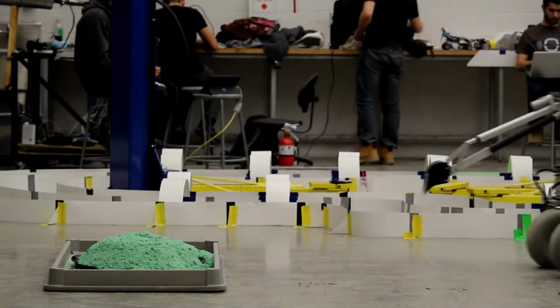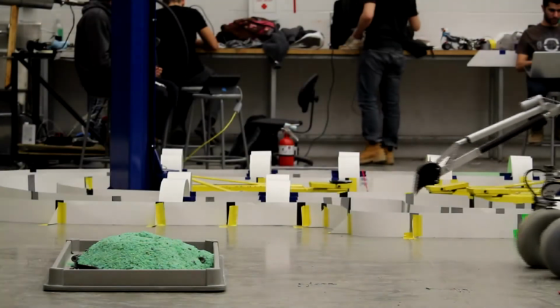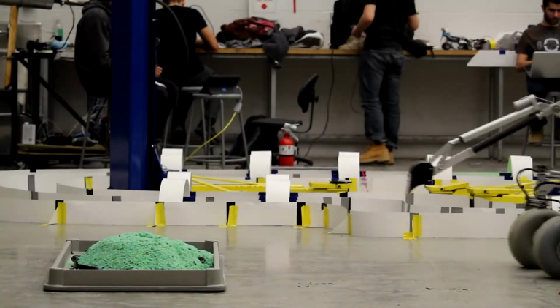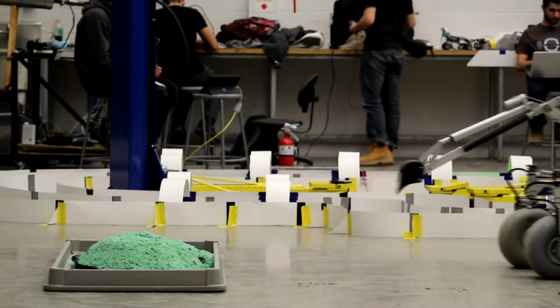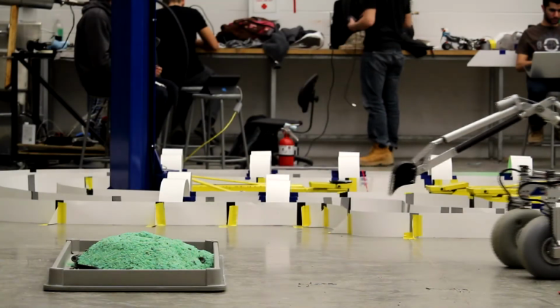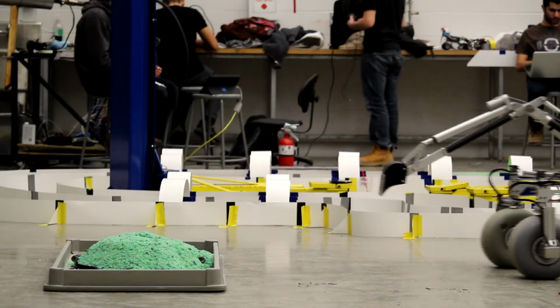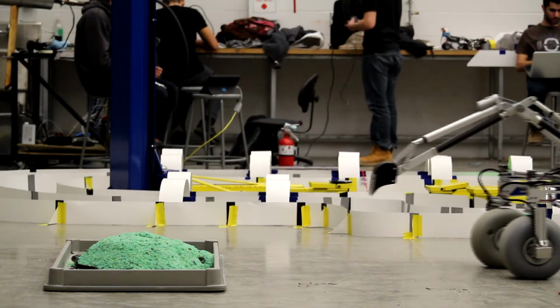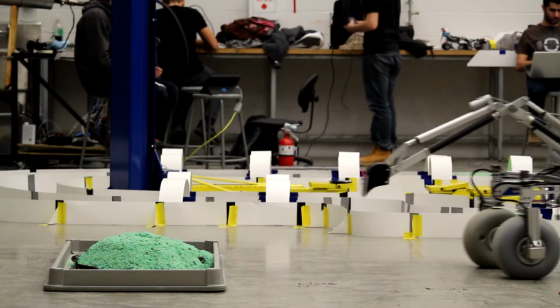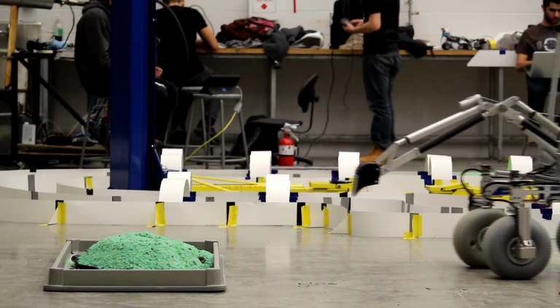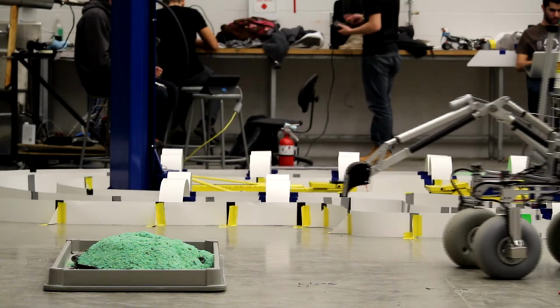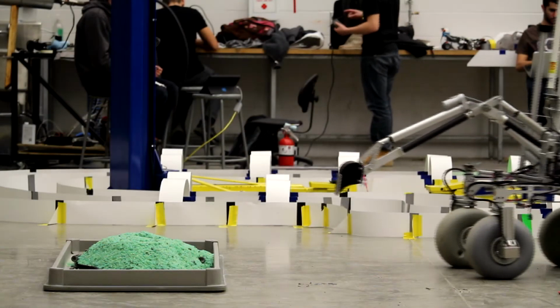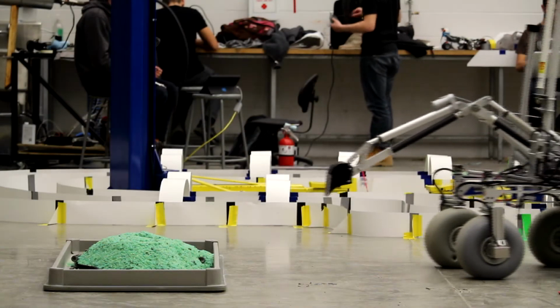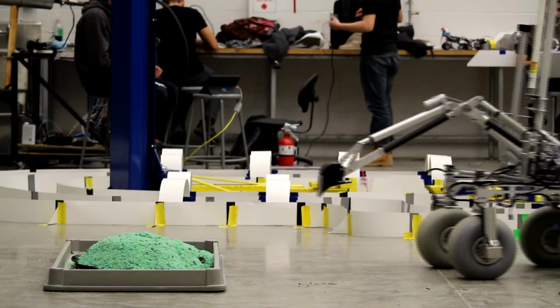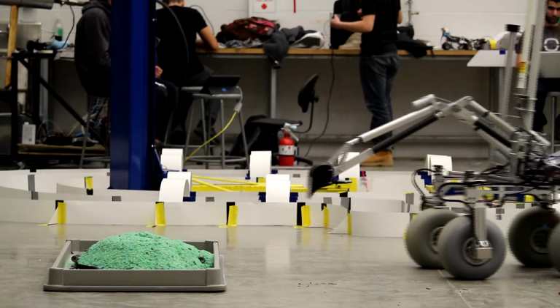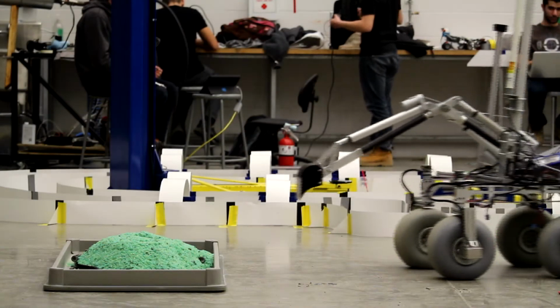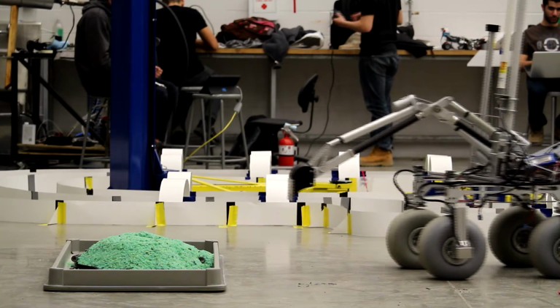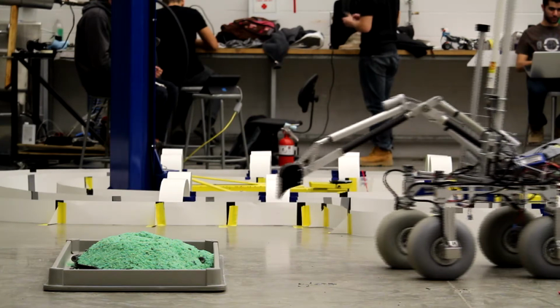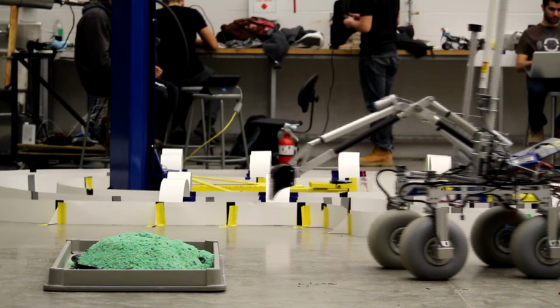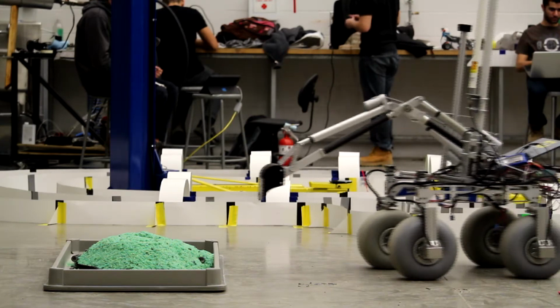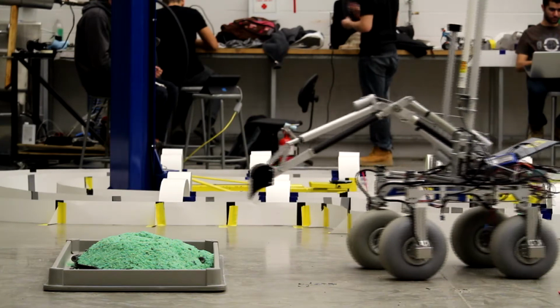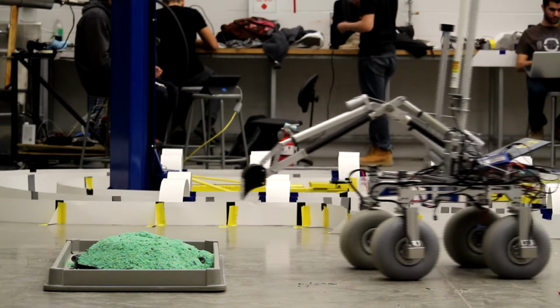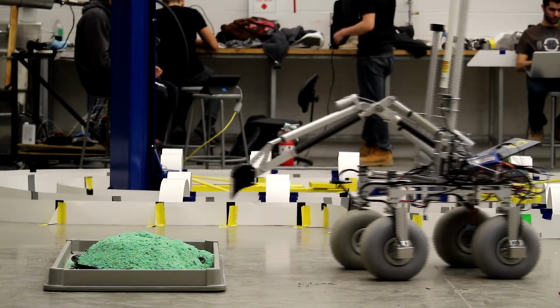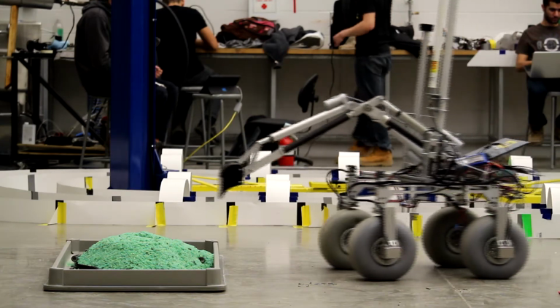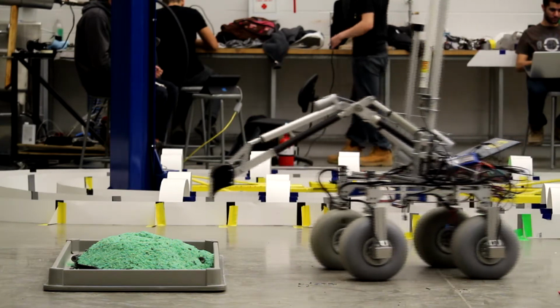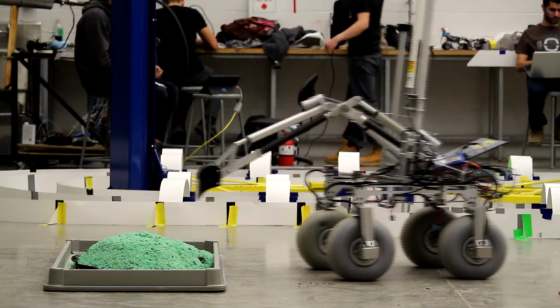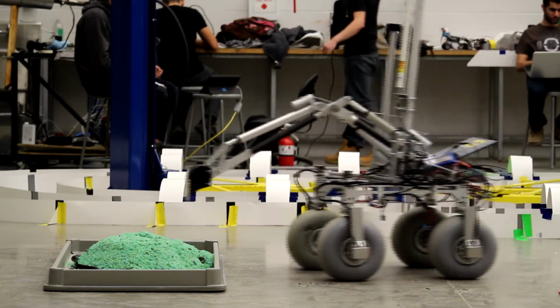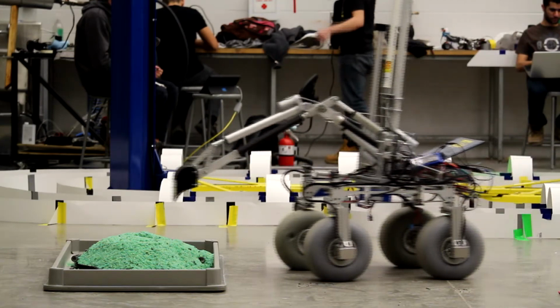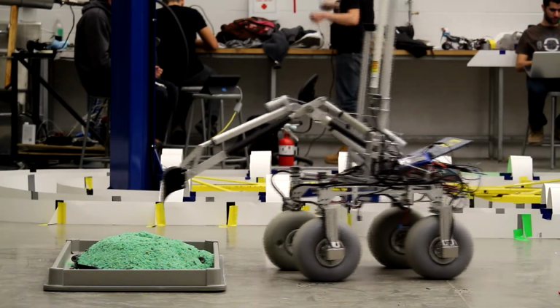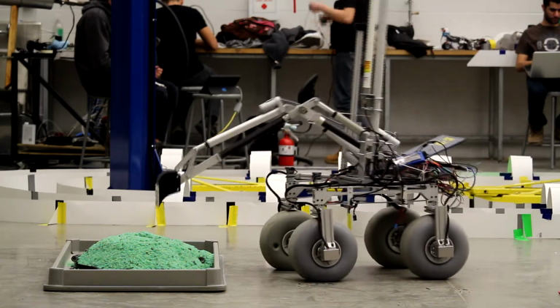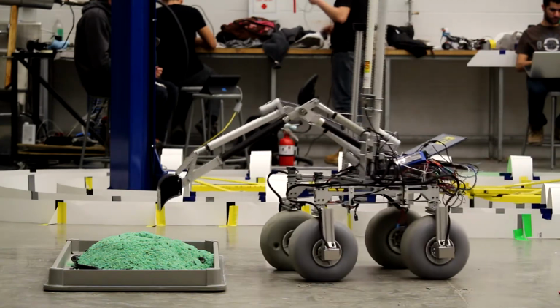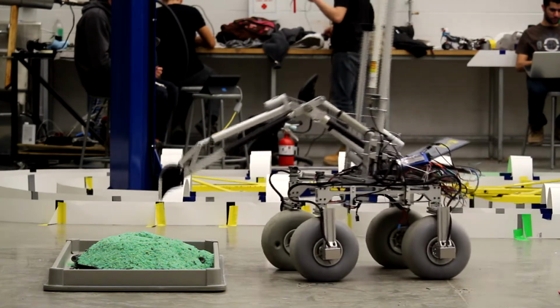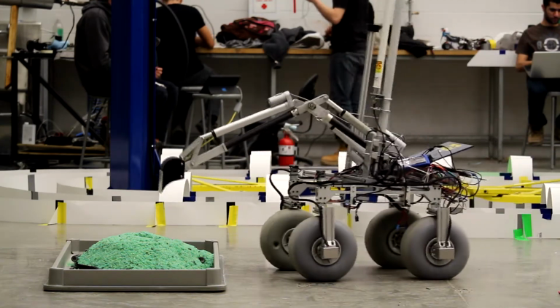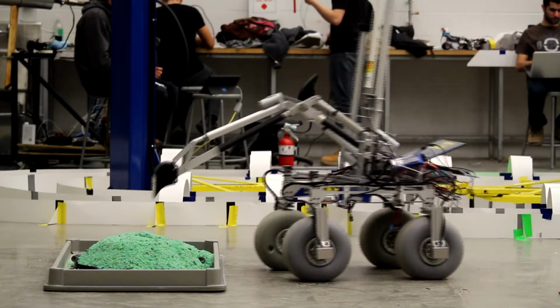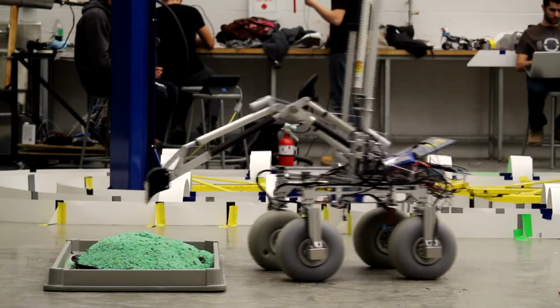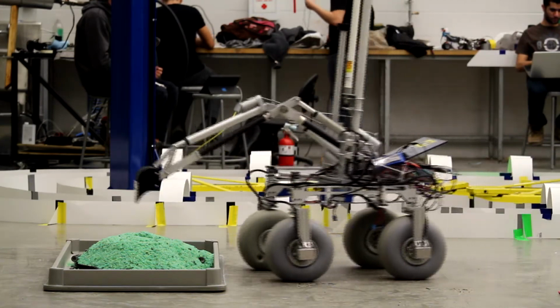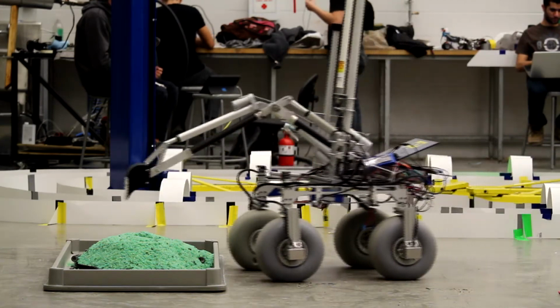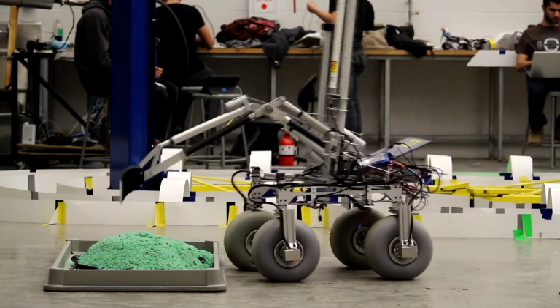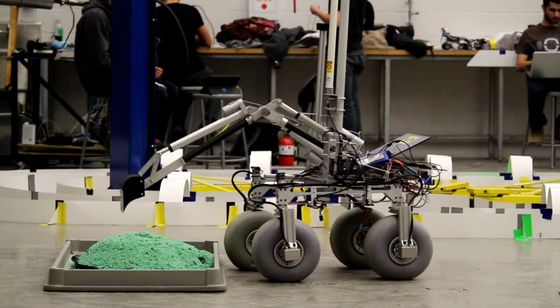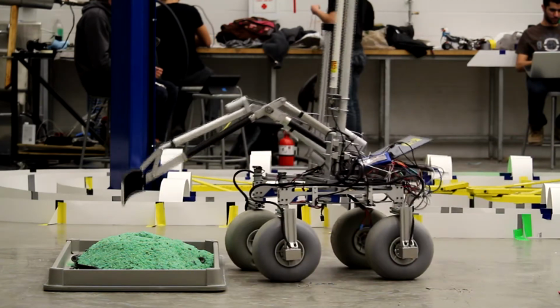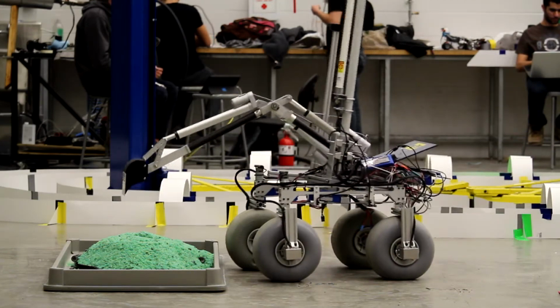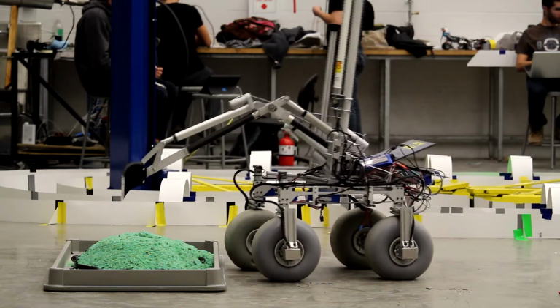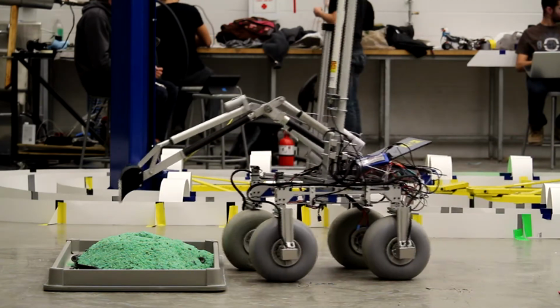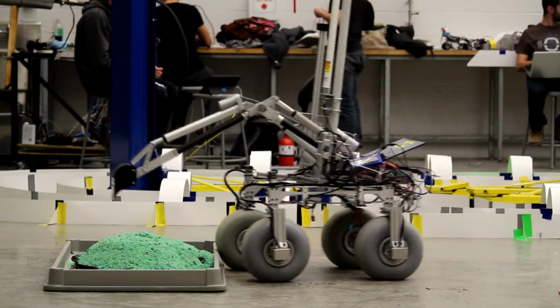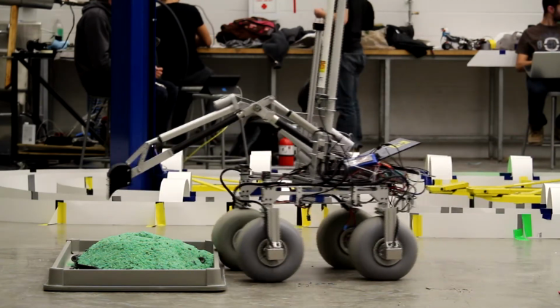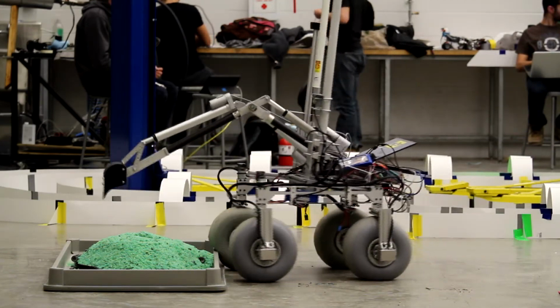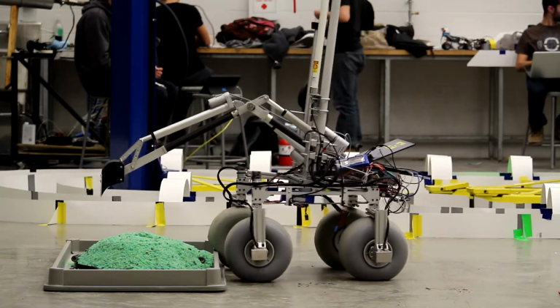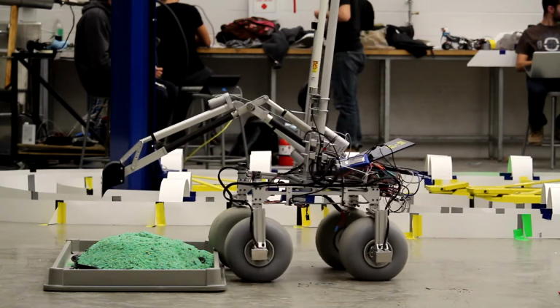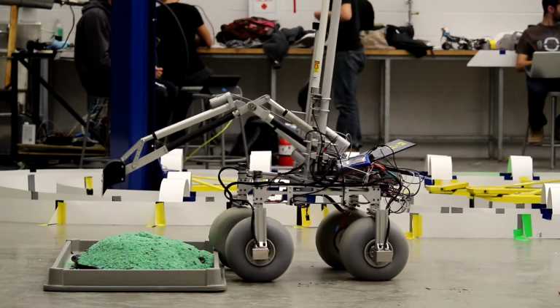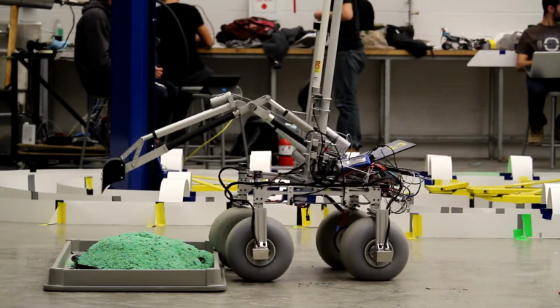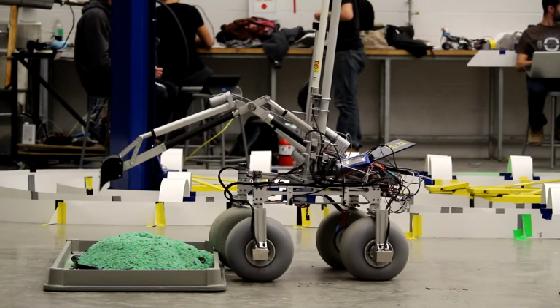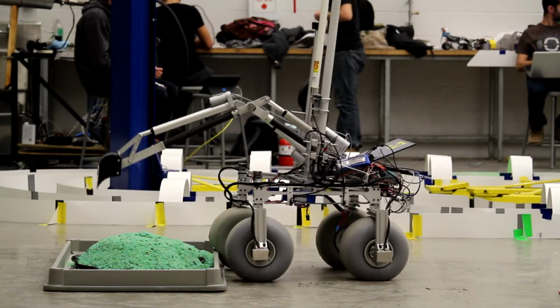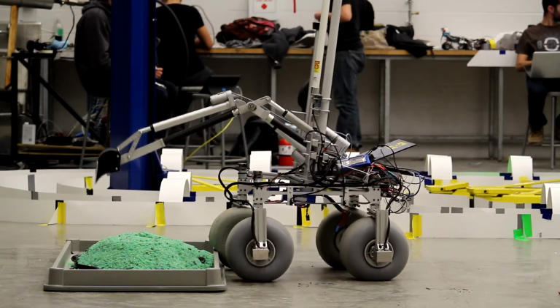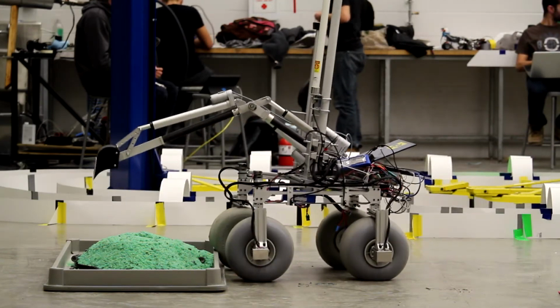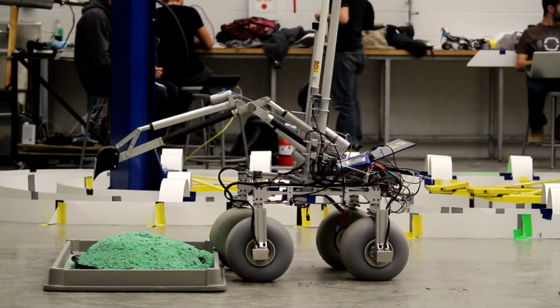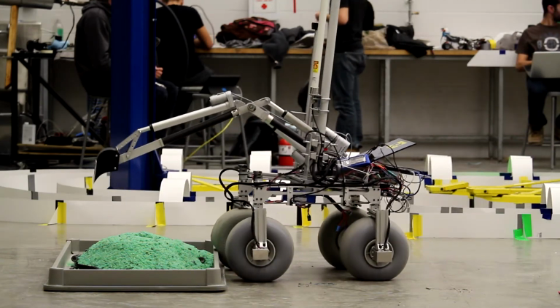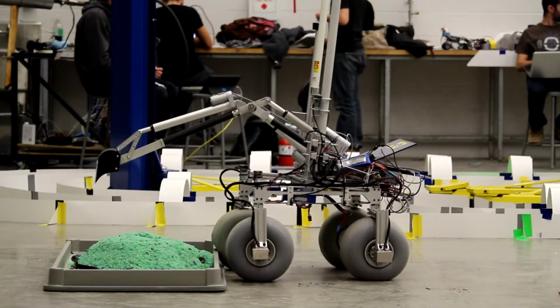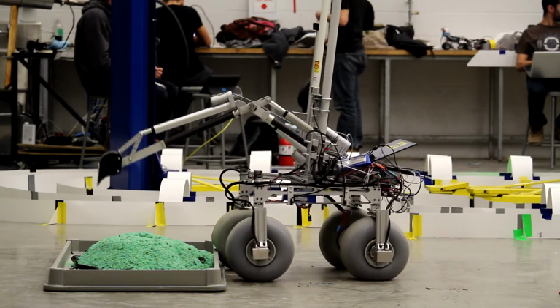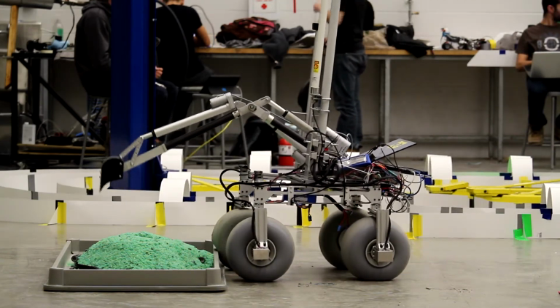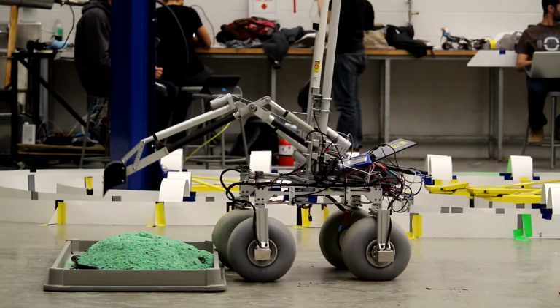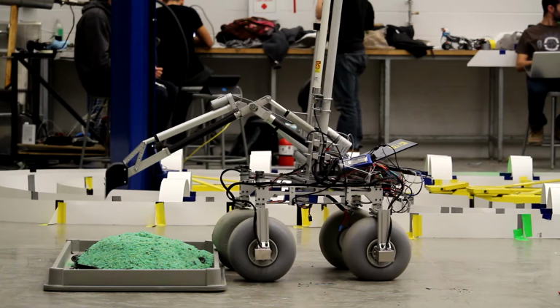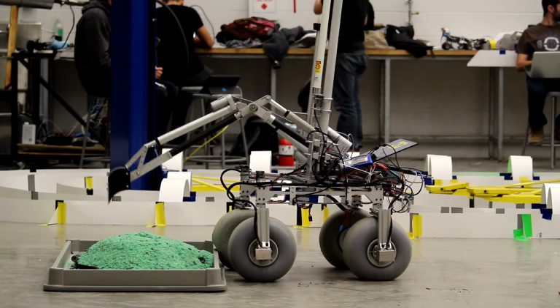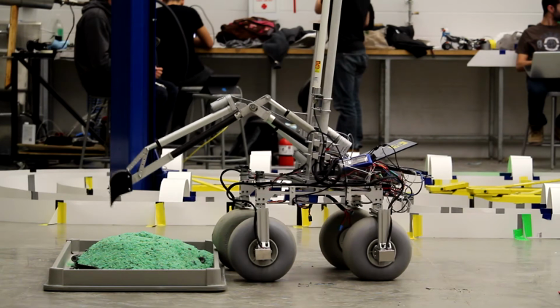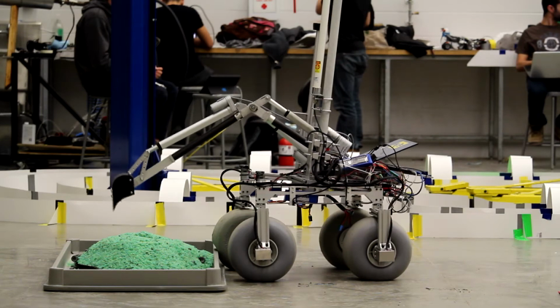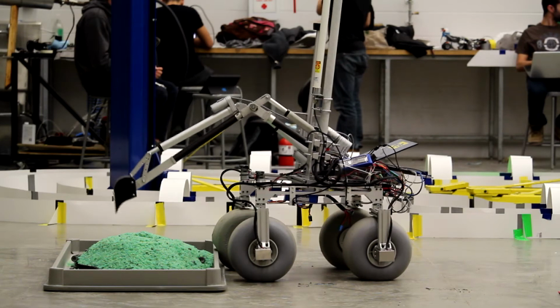A backhoe type manipulator will be used for soil retrieval methods.